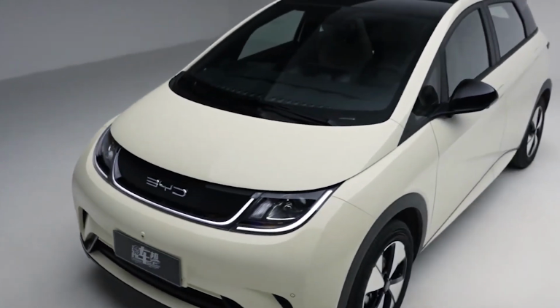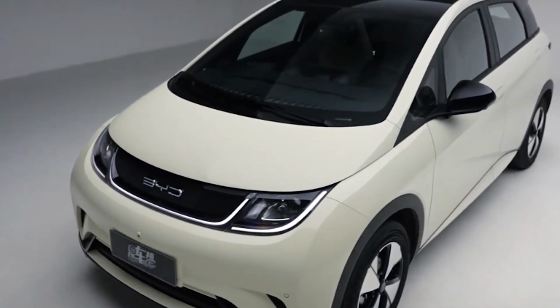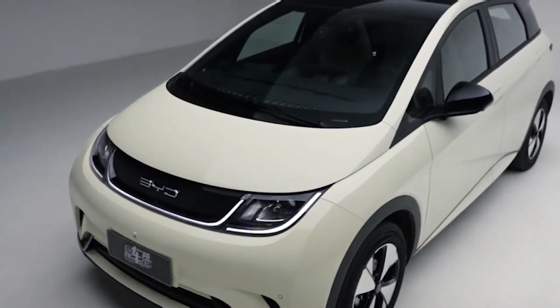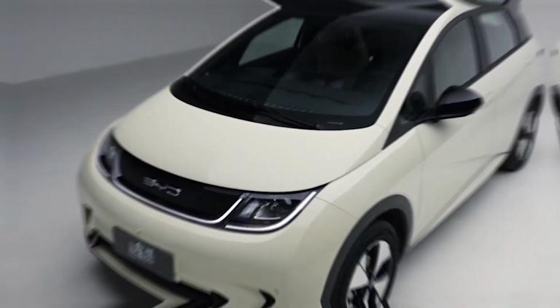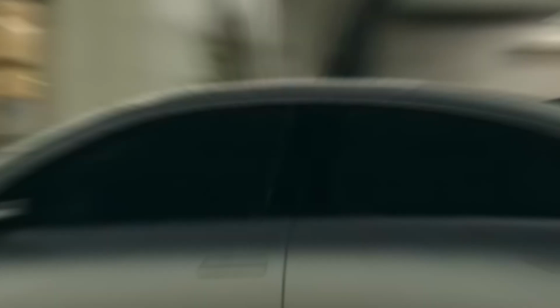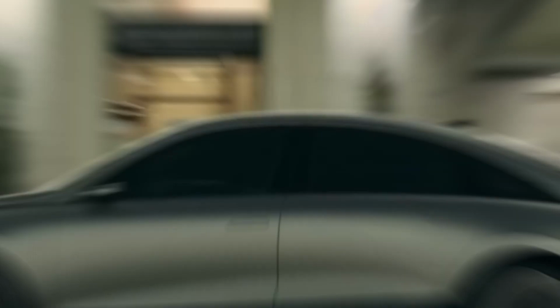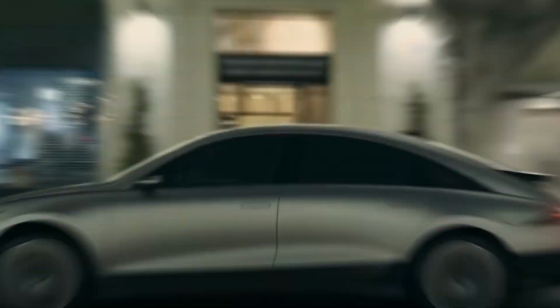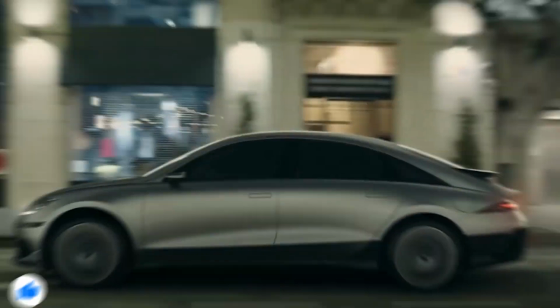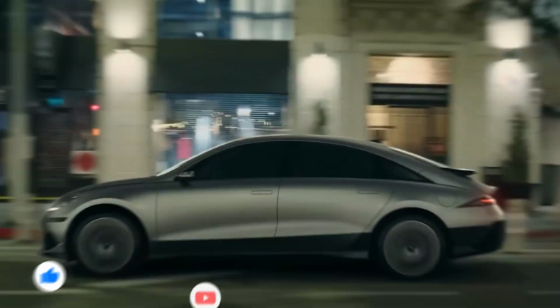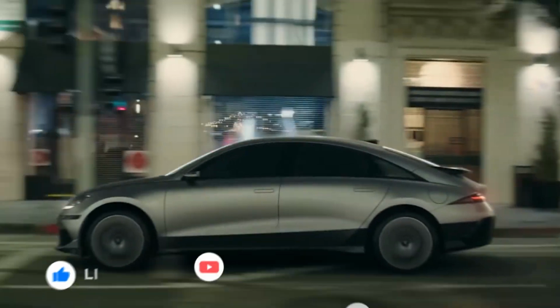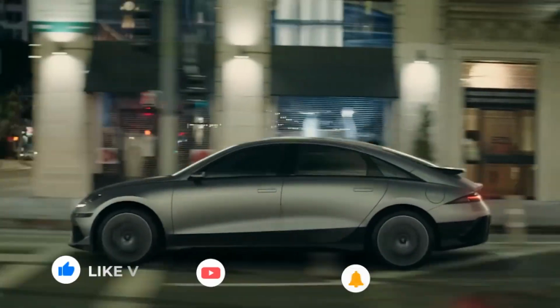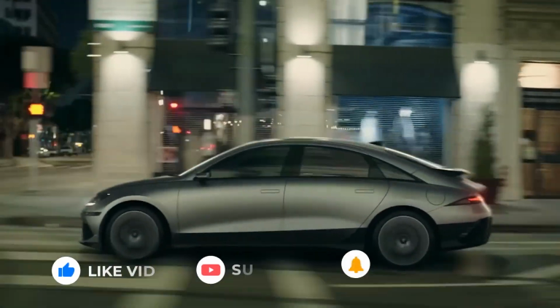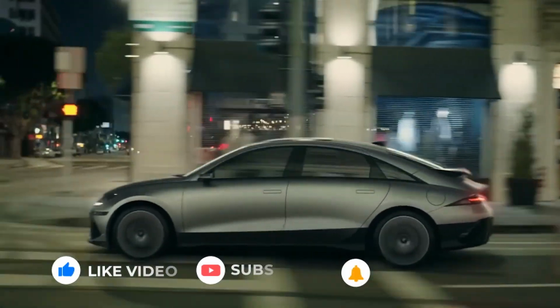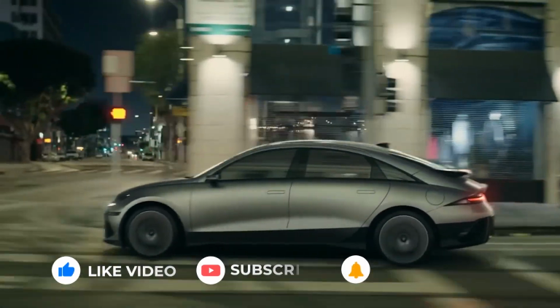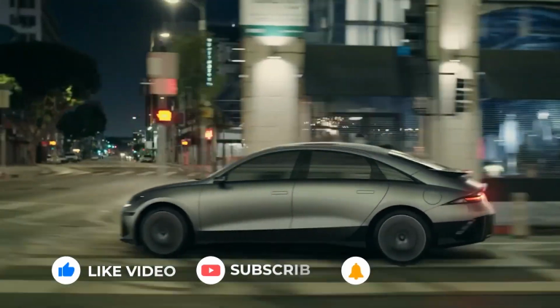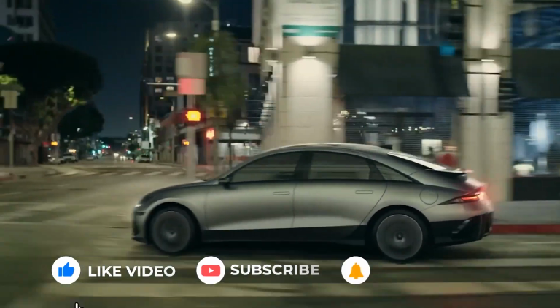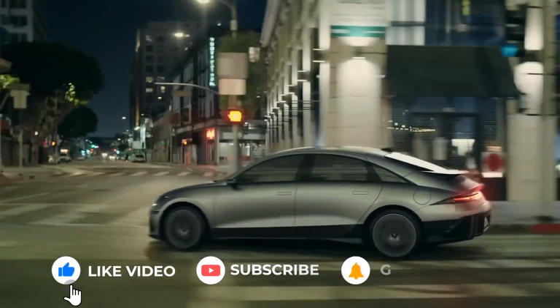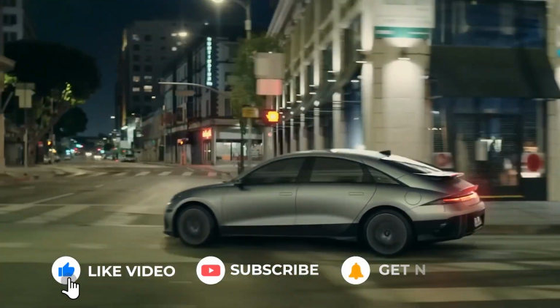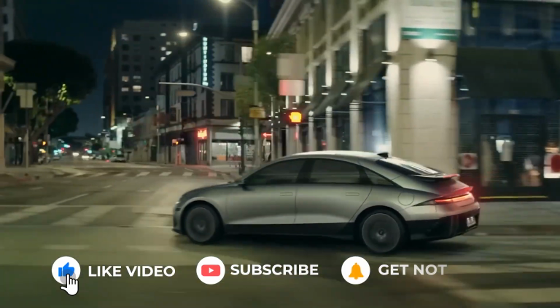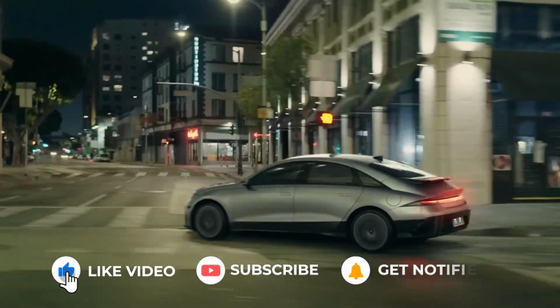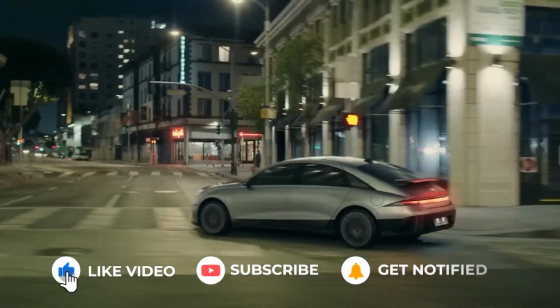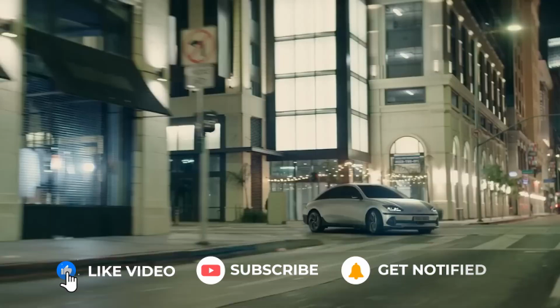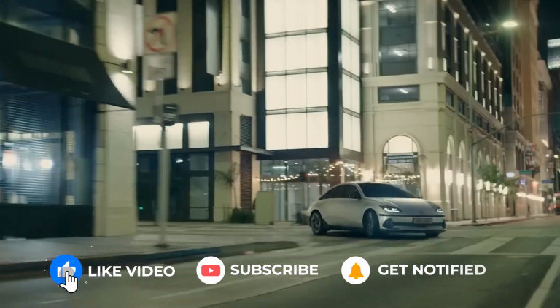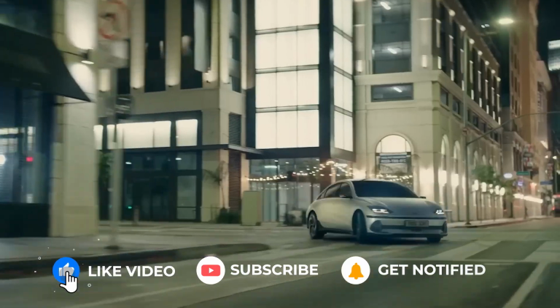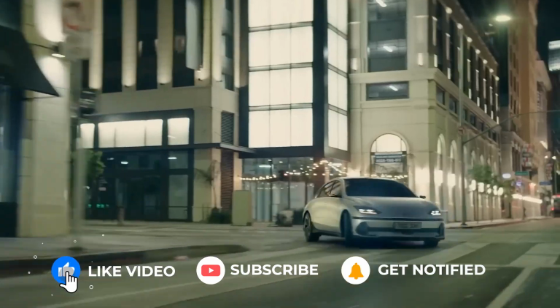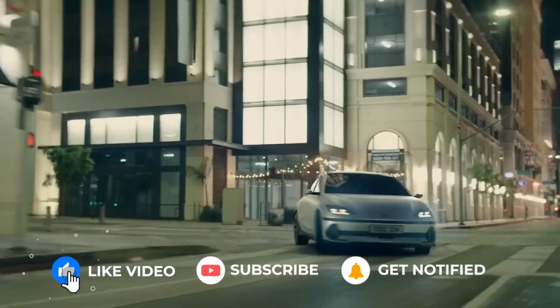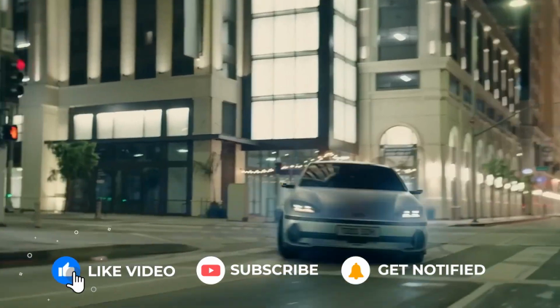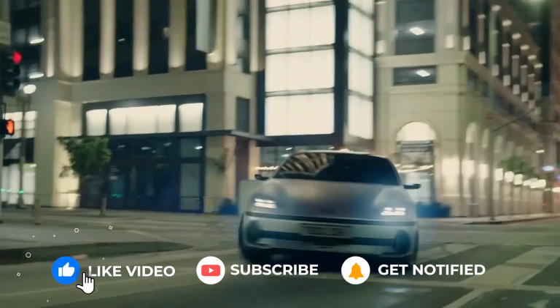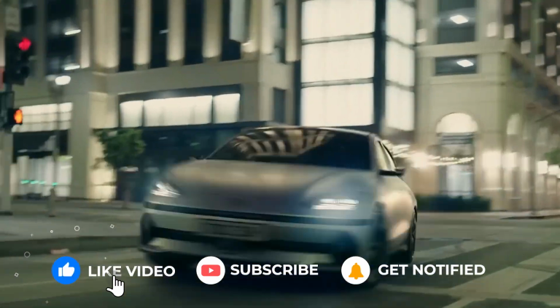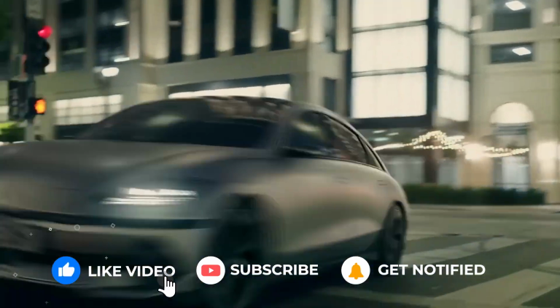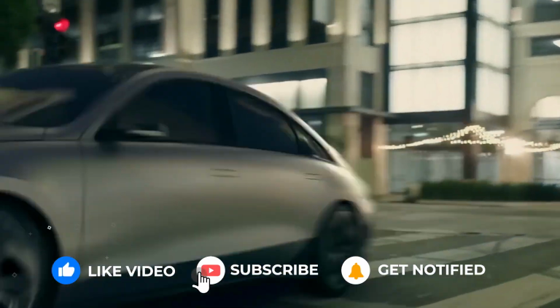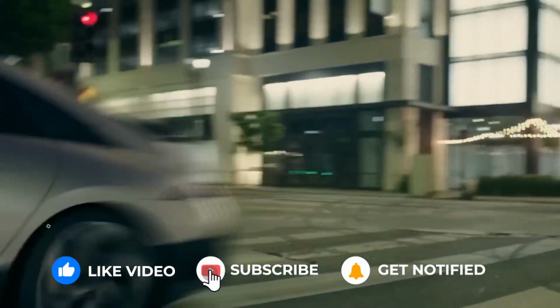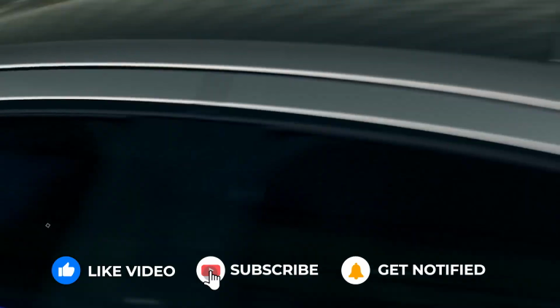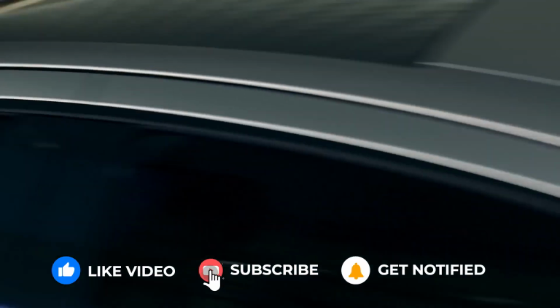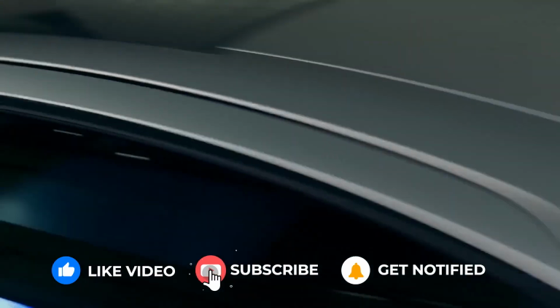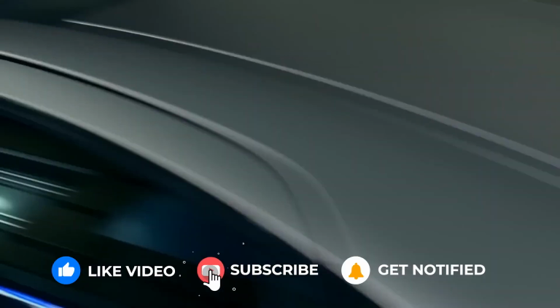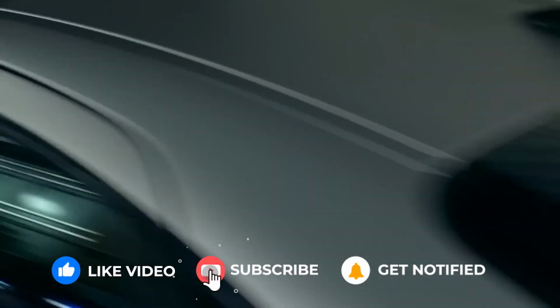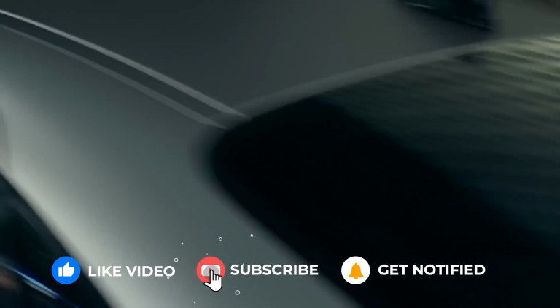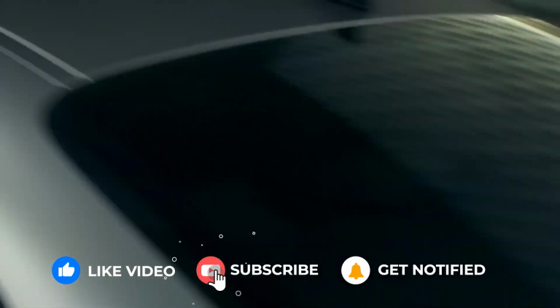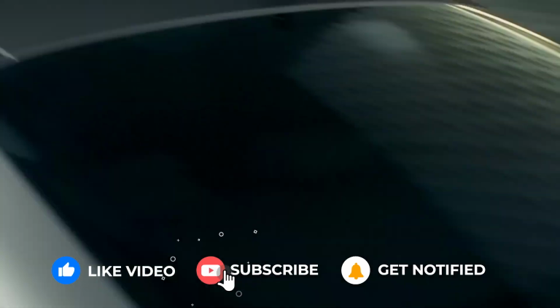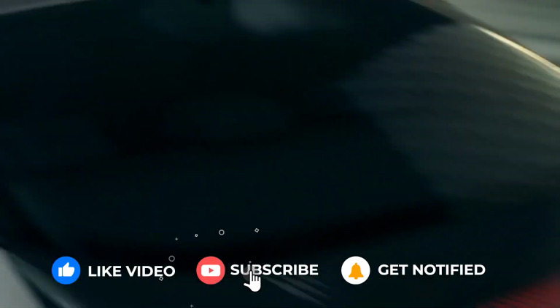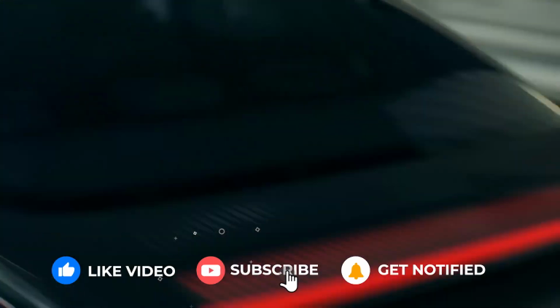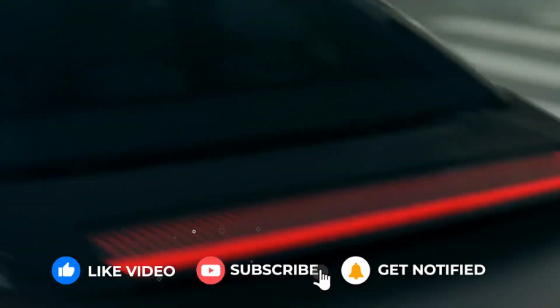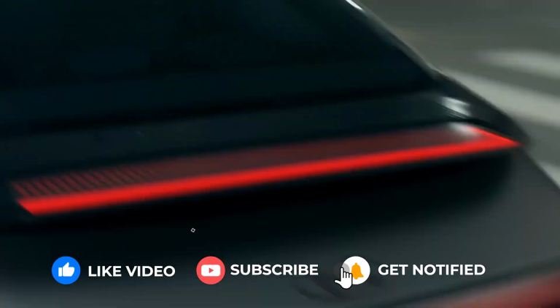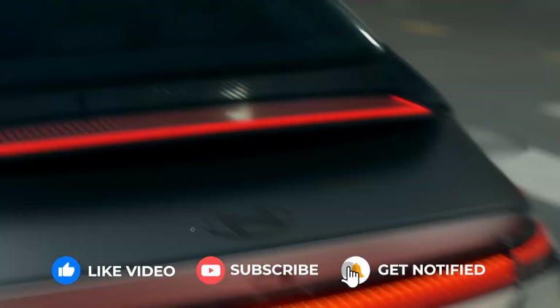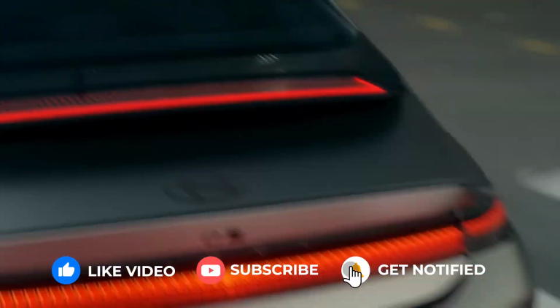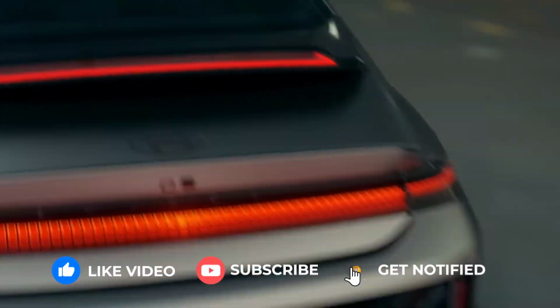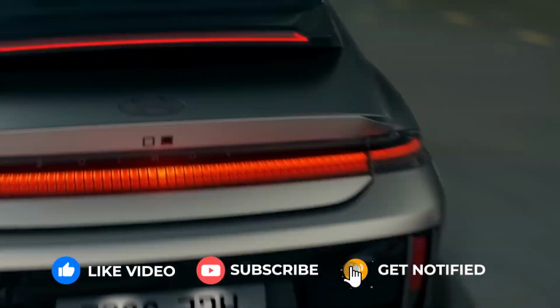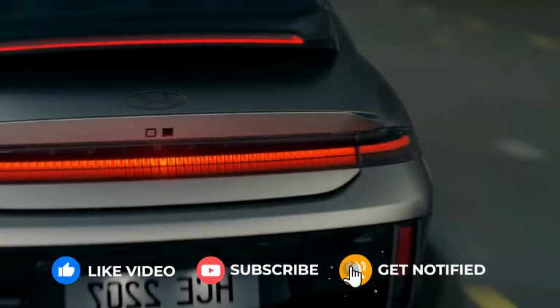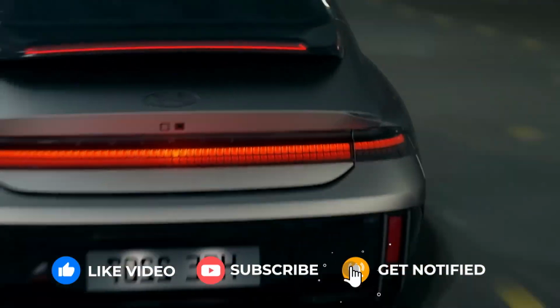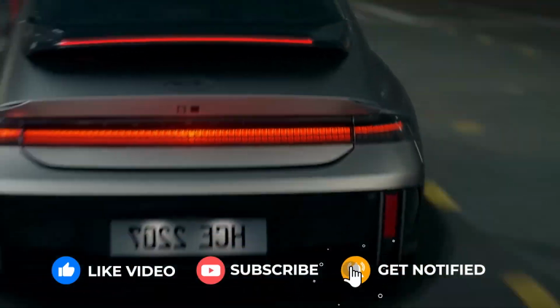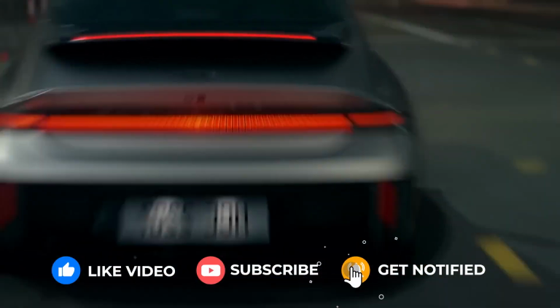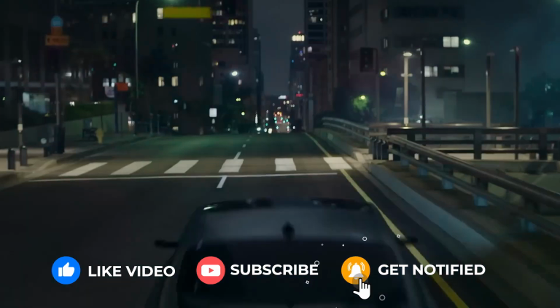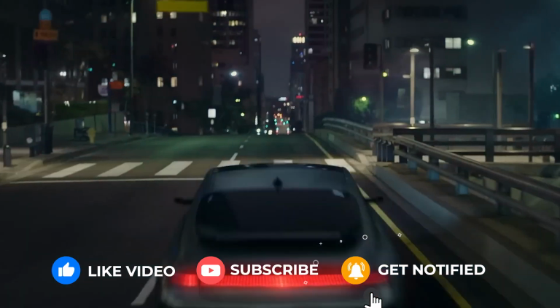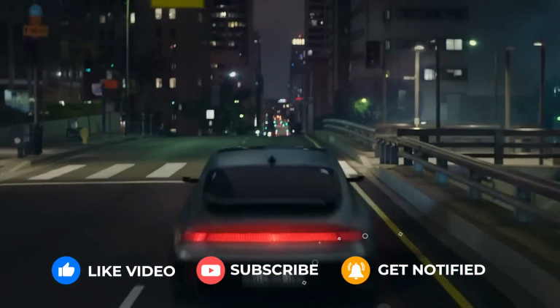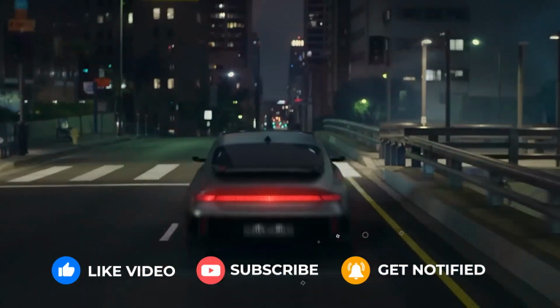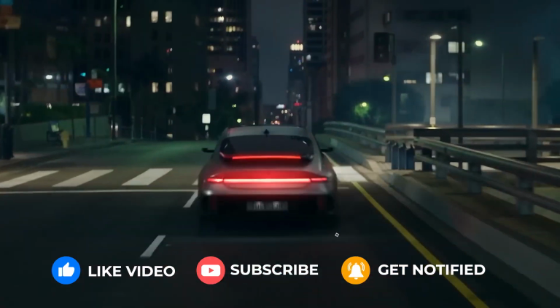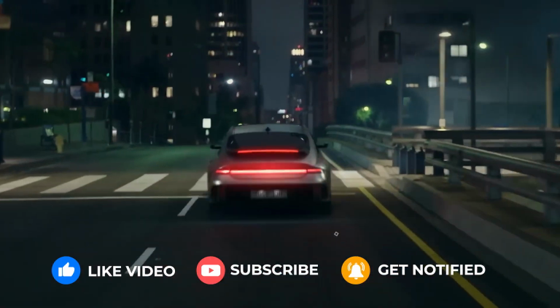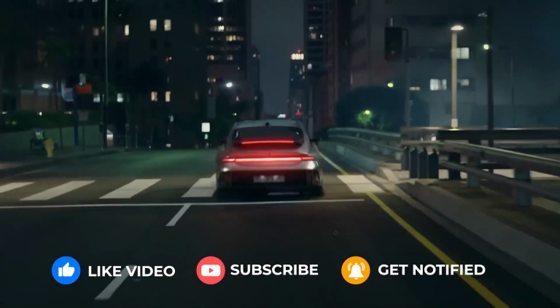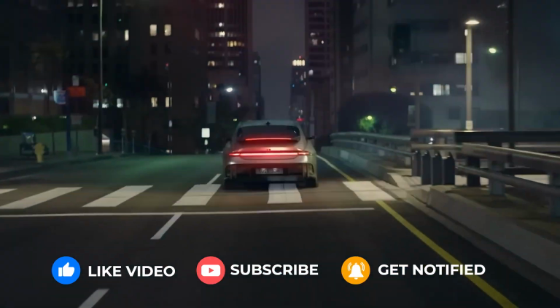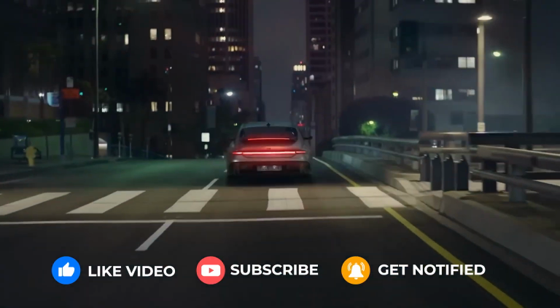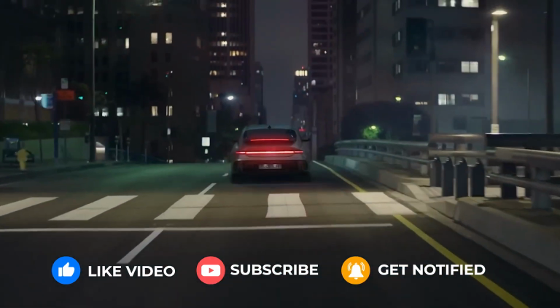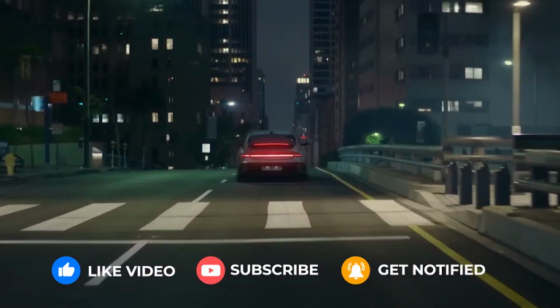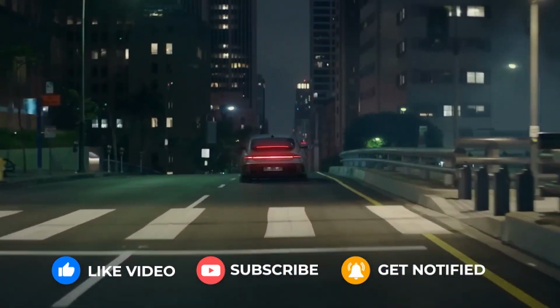If you like what you see, don't forget to like this video, click the subscribe button, and hit that bell to get notified of new videos.